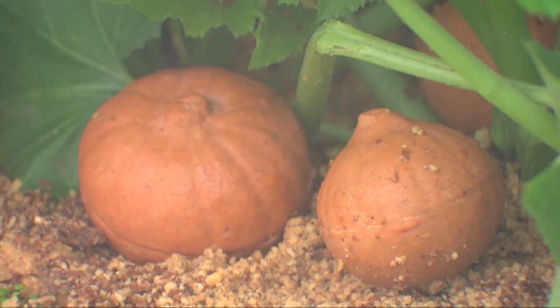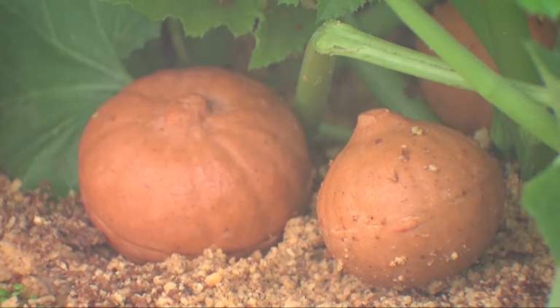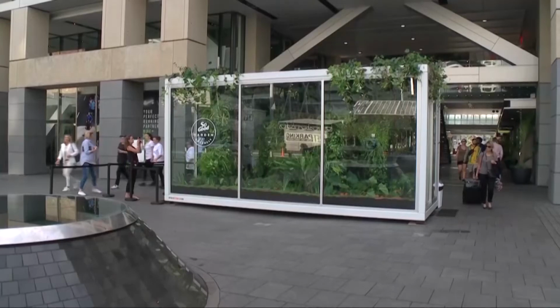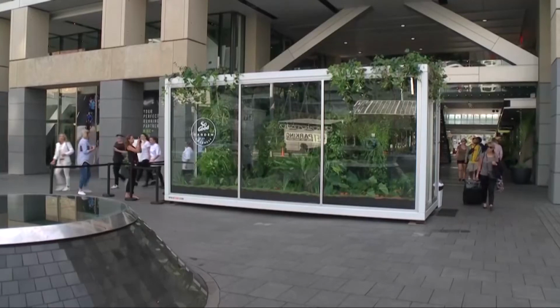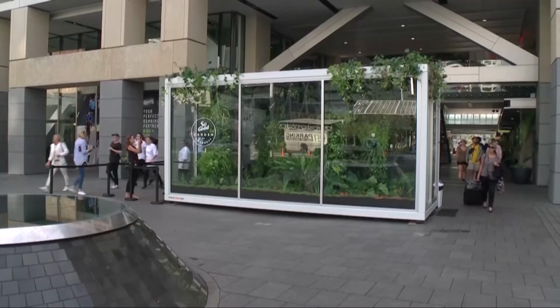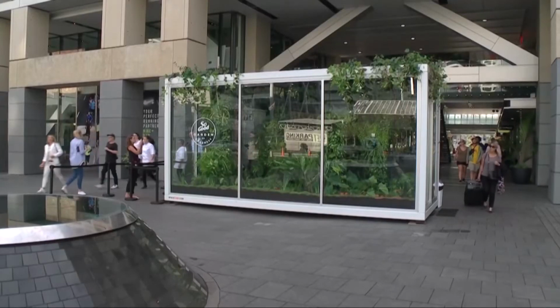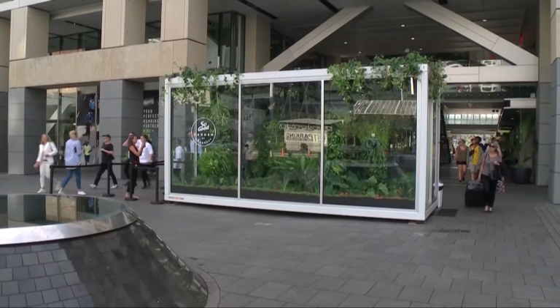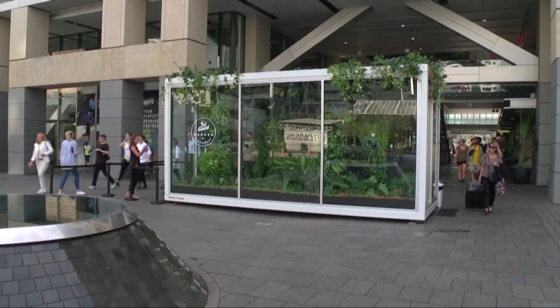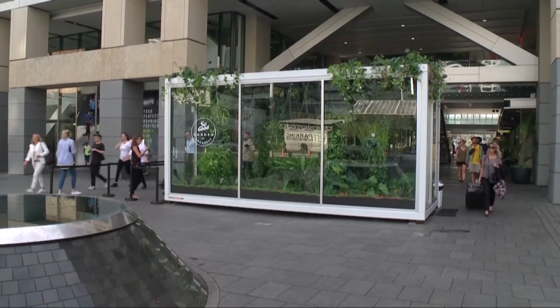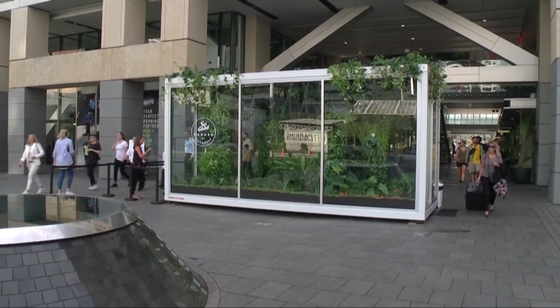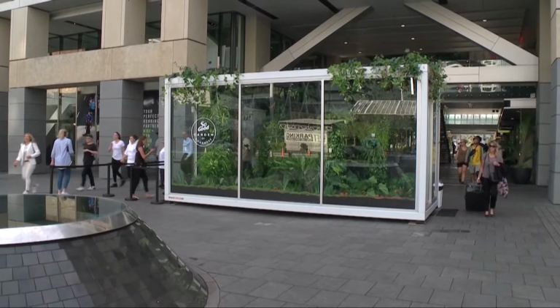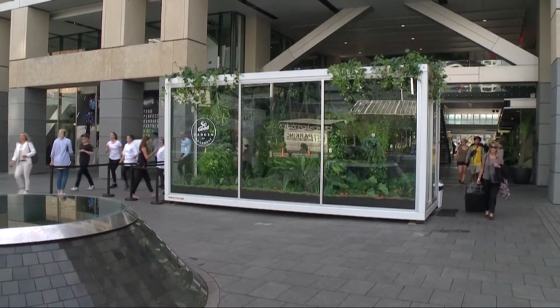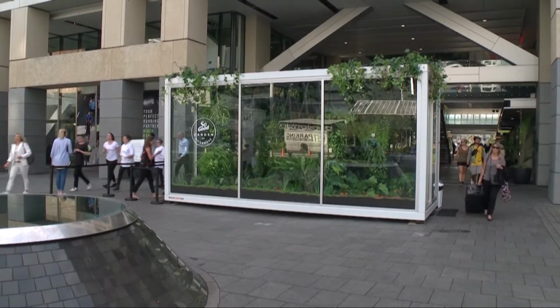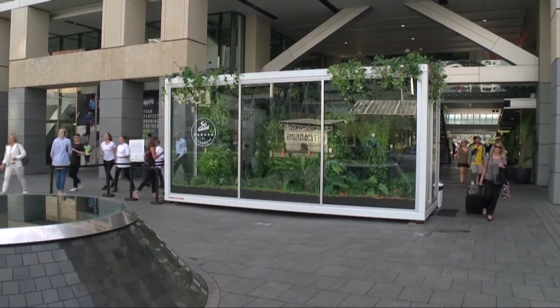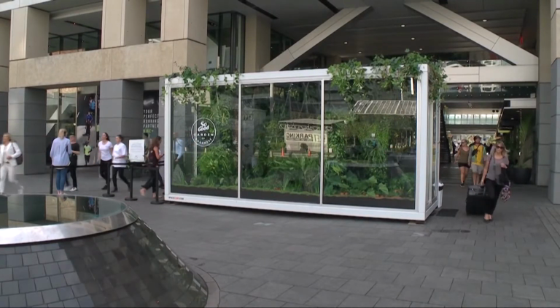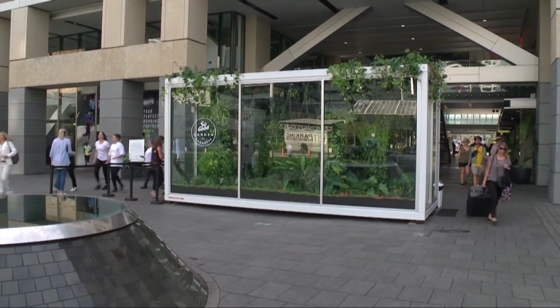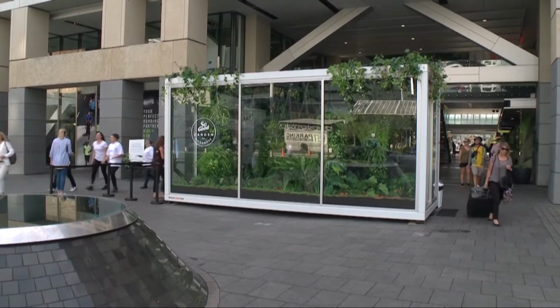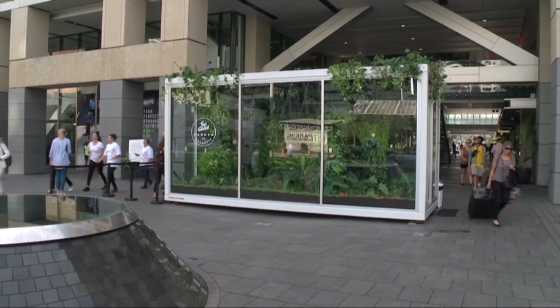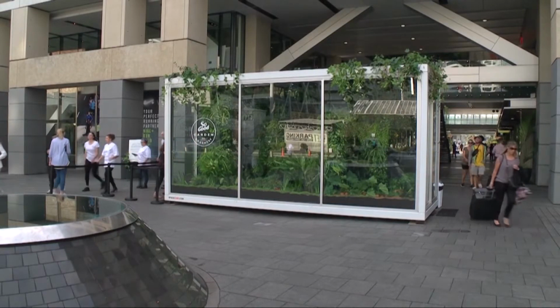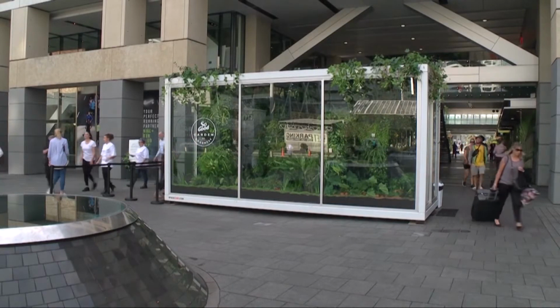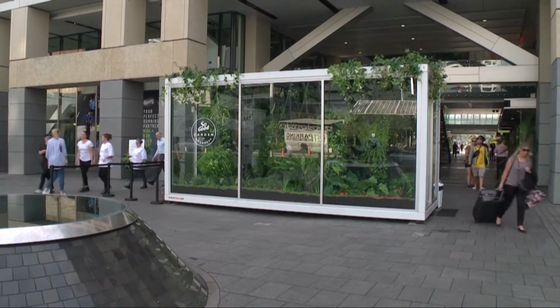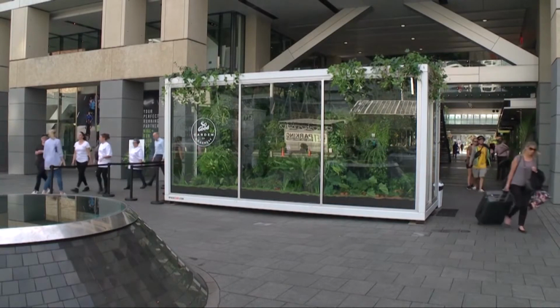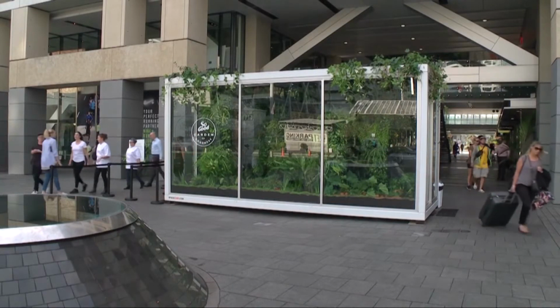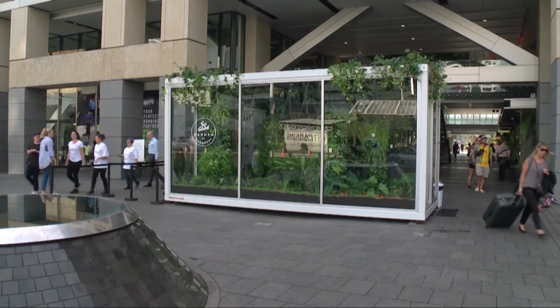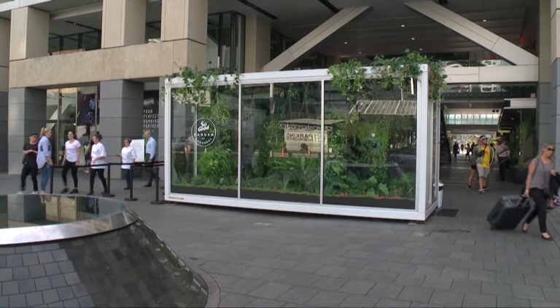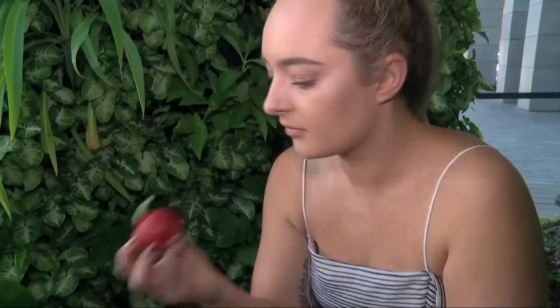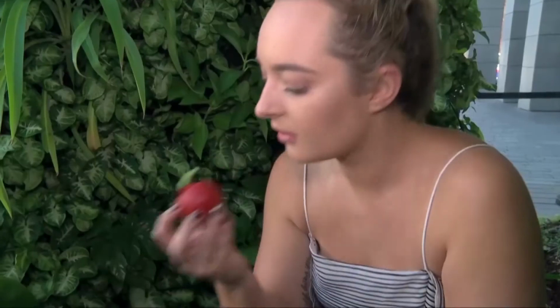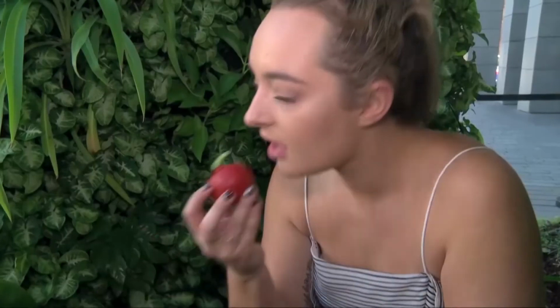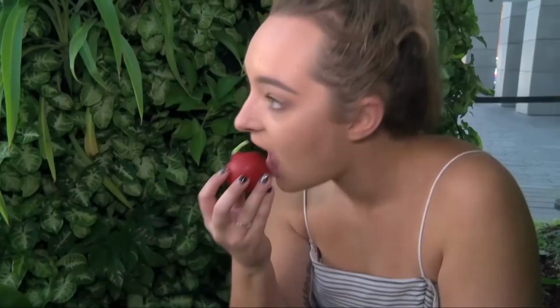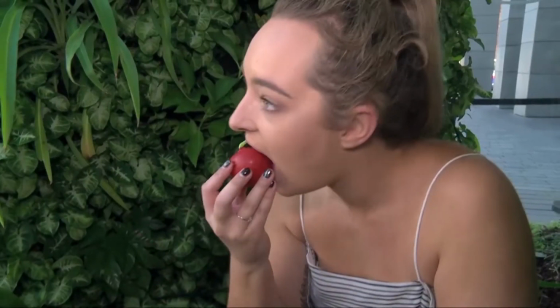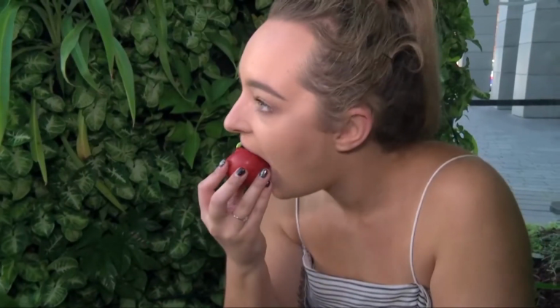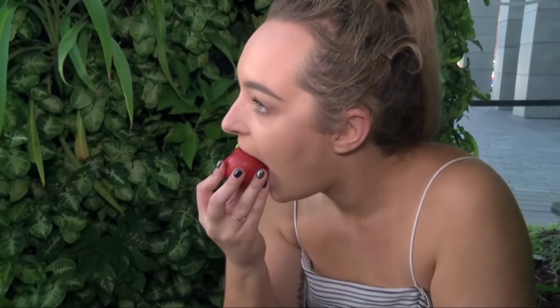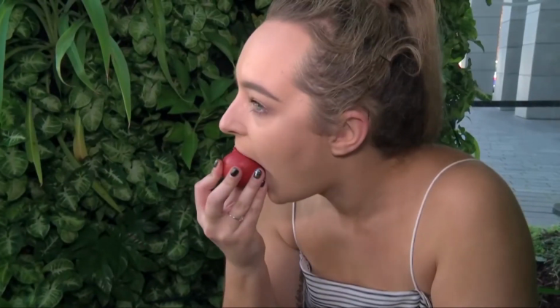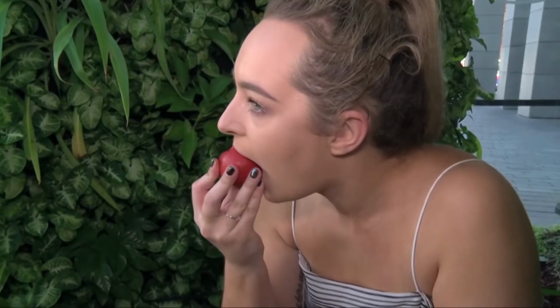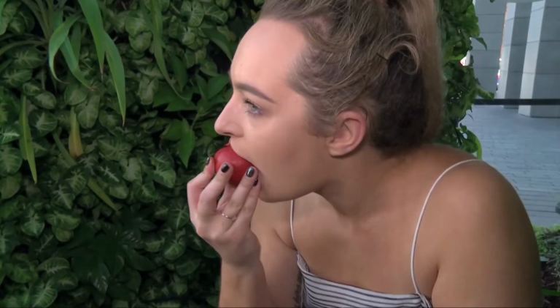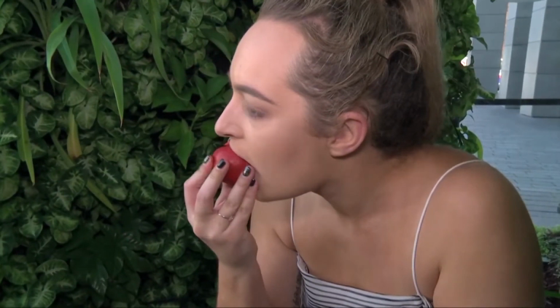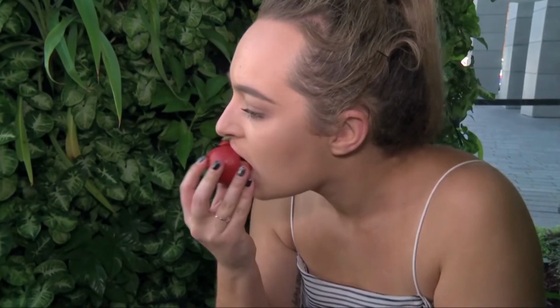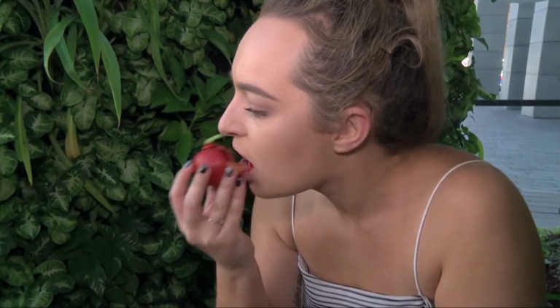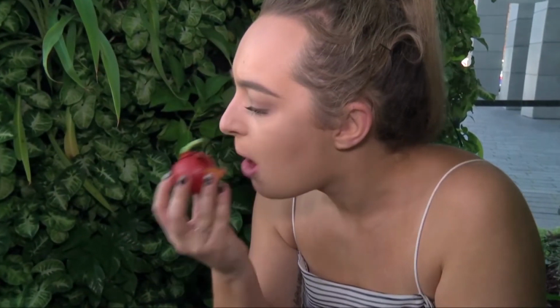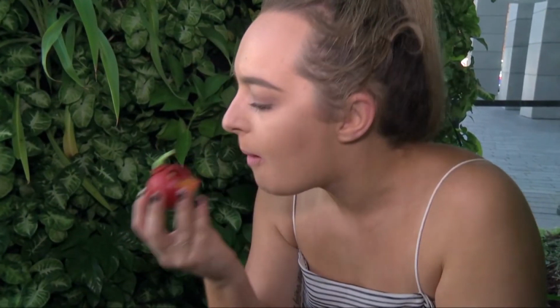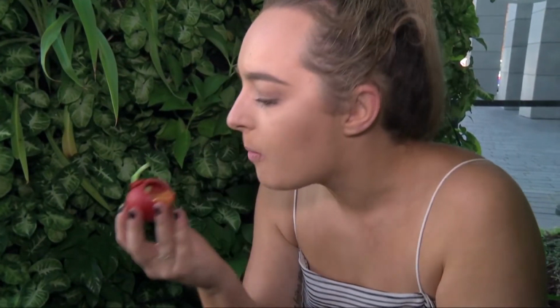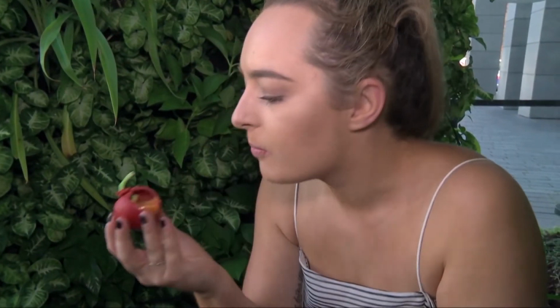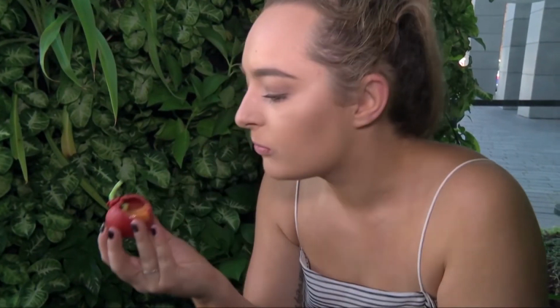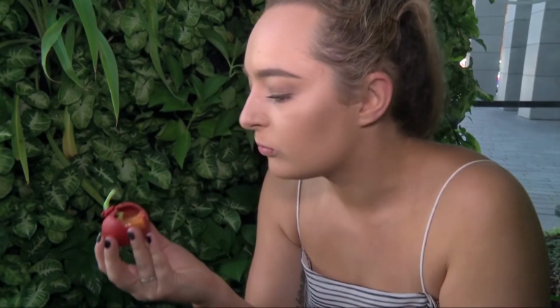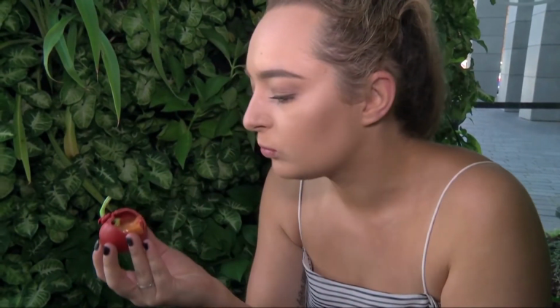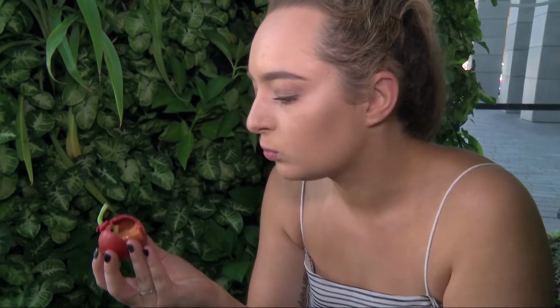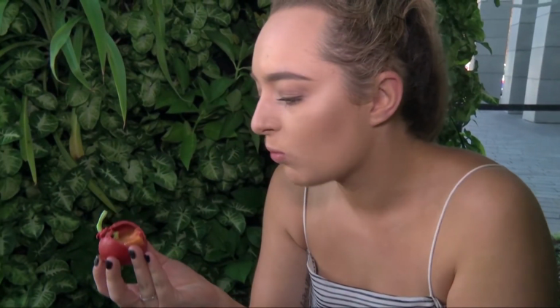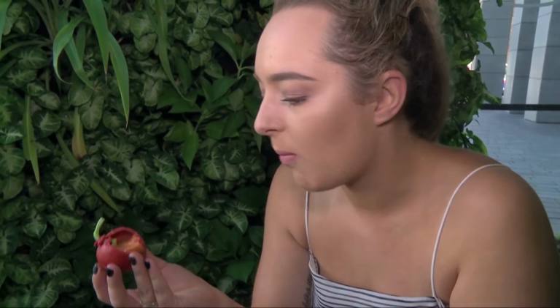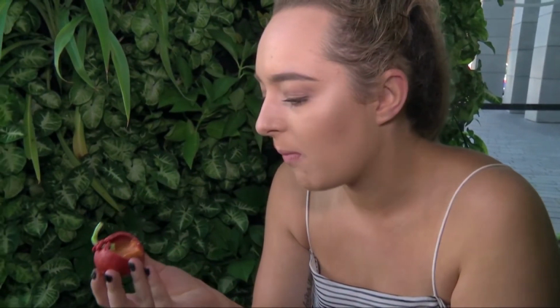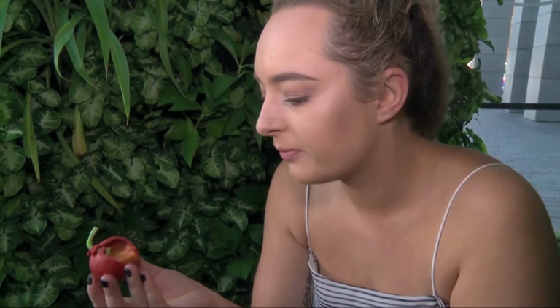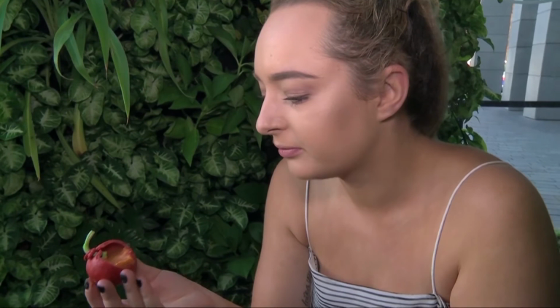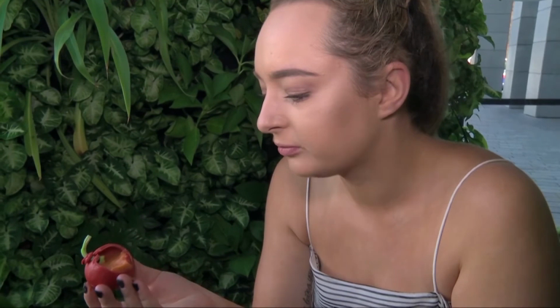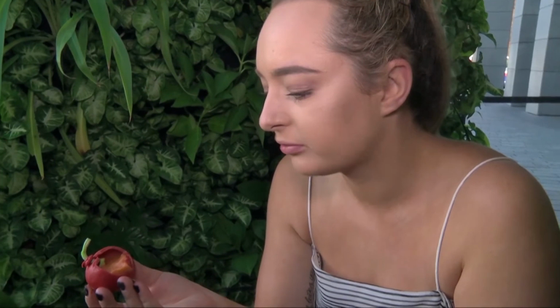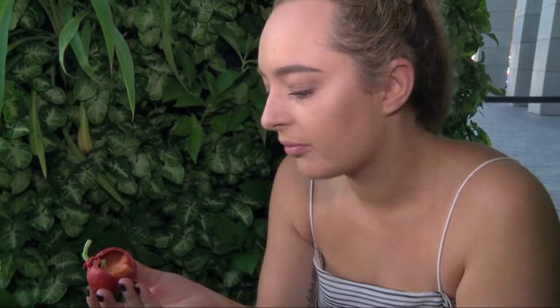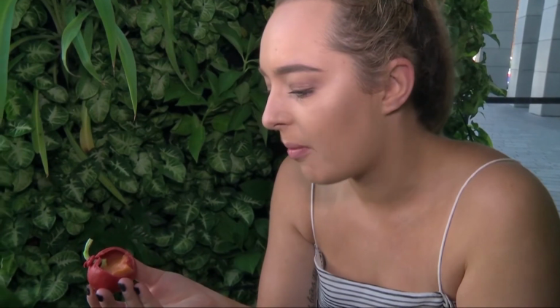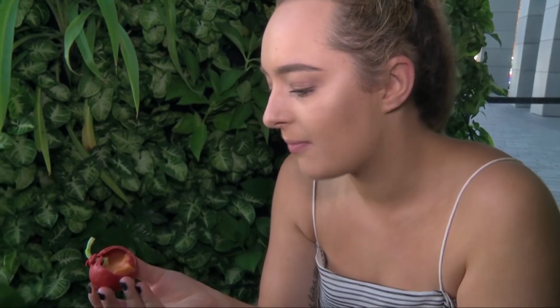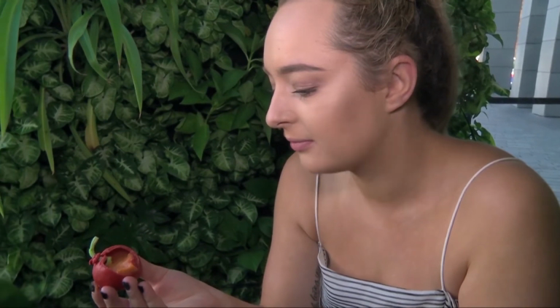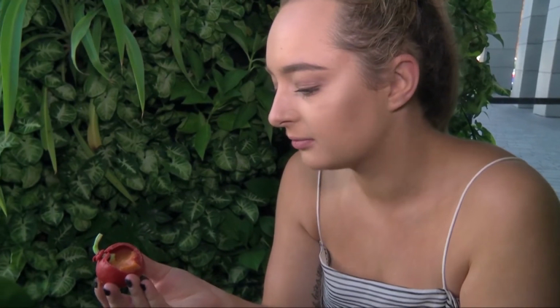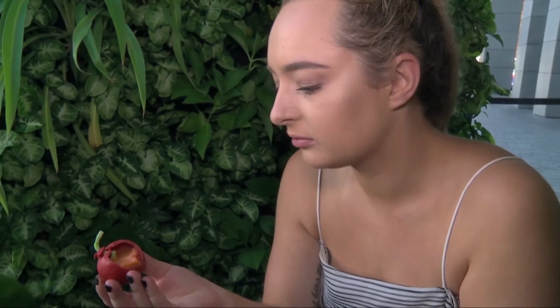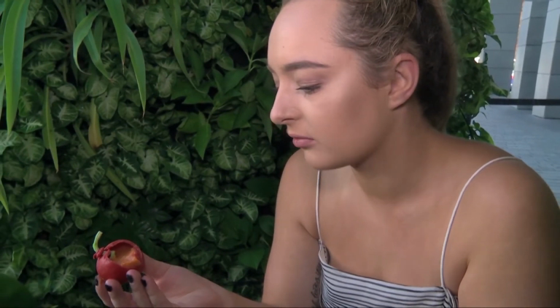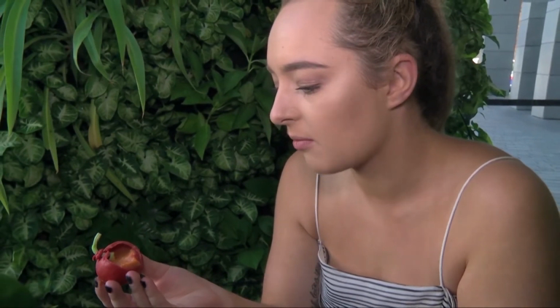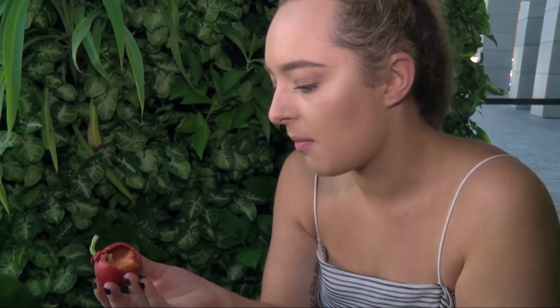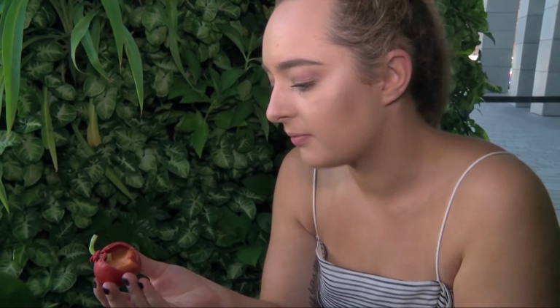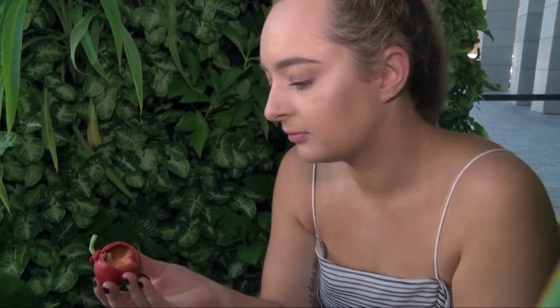The garden opens to the Auckland public today and closes tomorrow. No word yet on when the garden might come south. Roselle LeBone, The South Today.